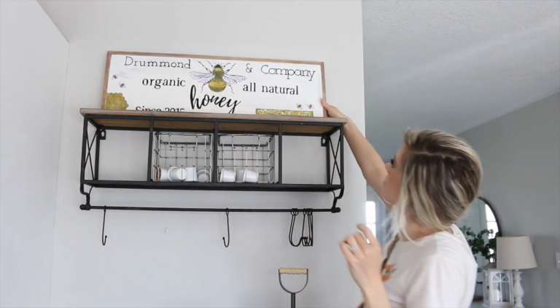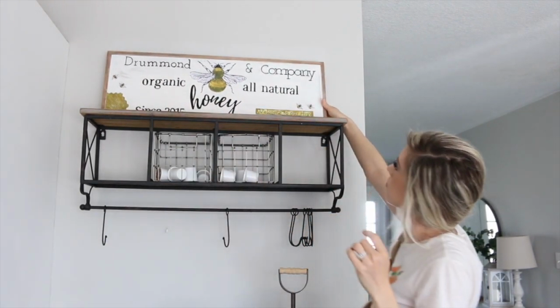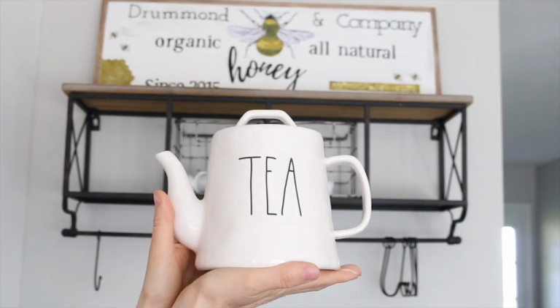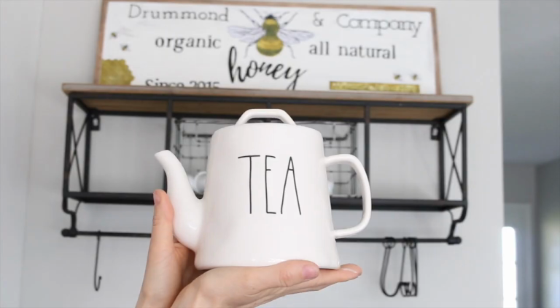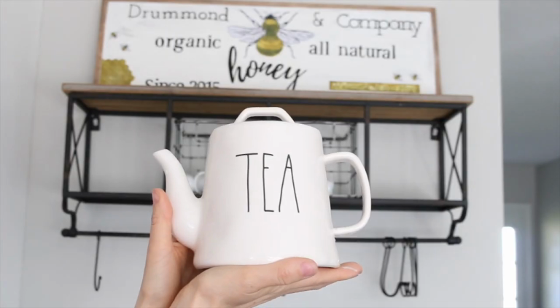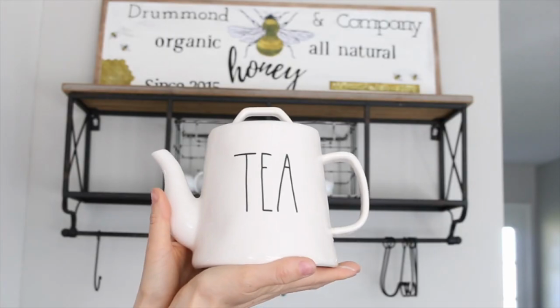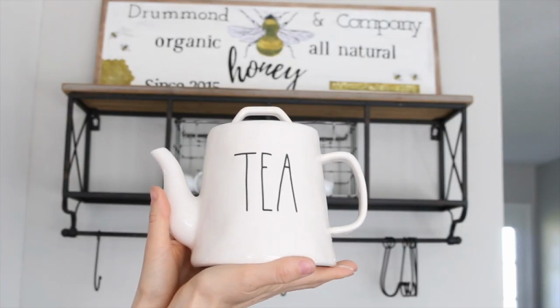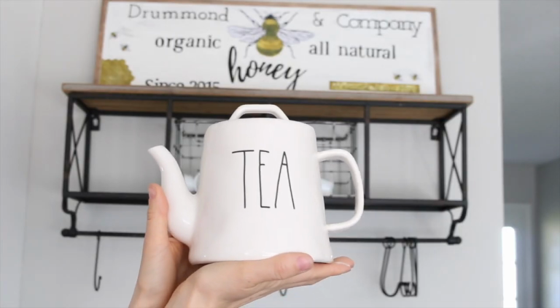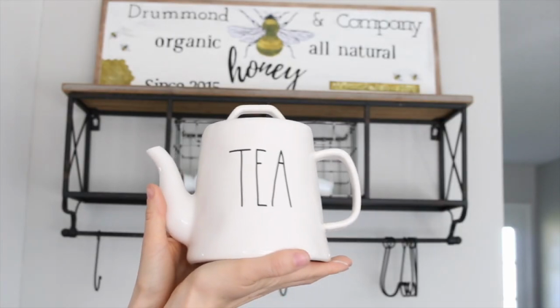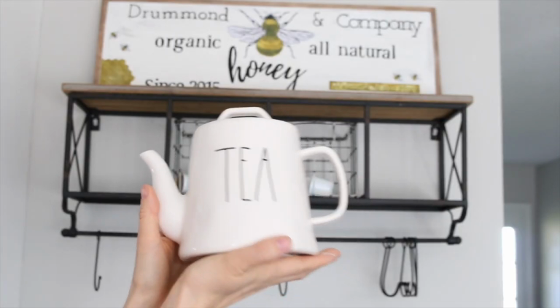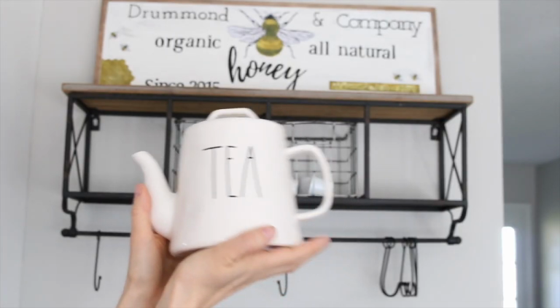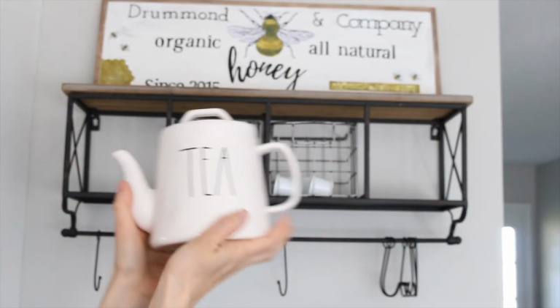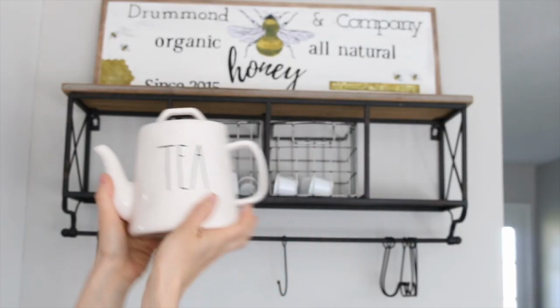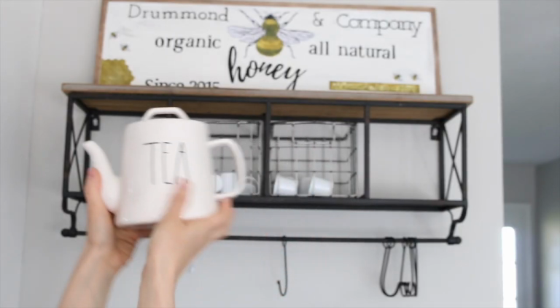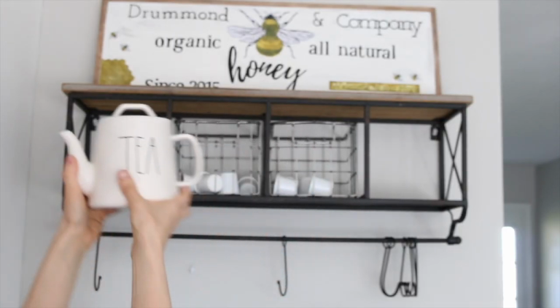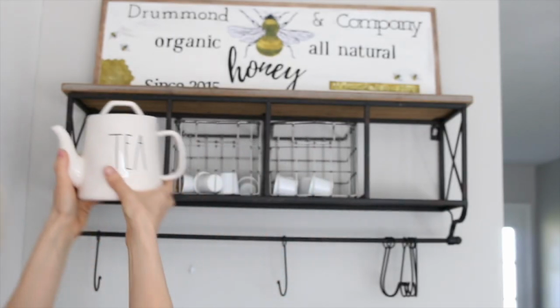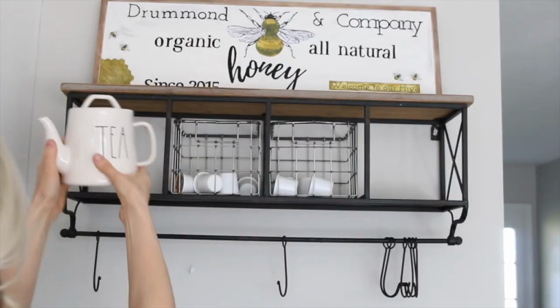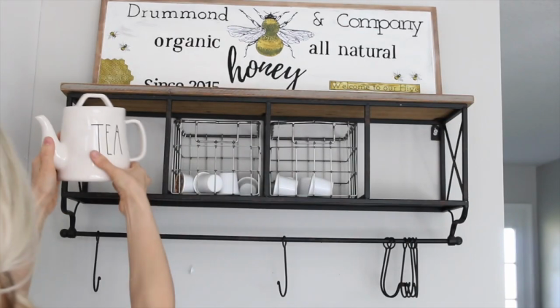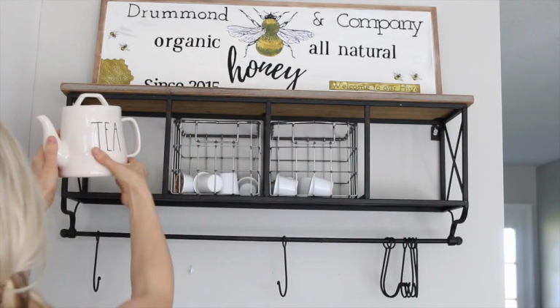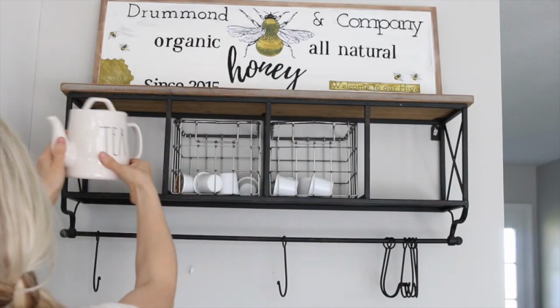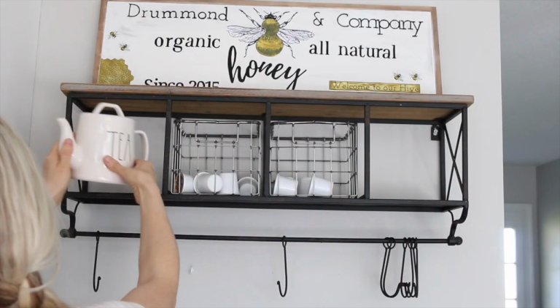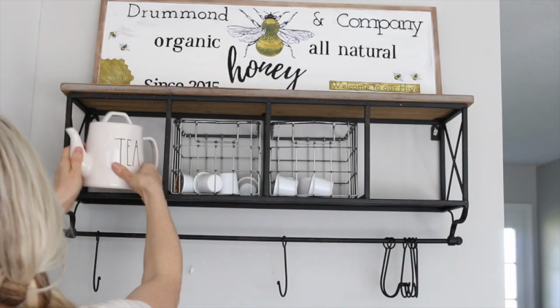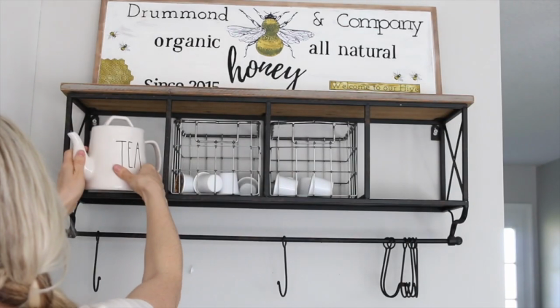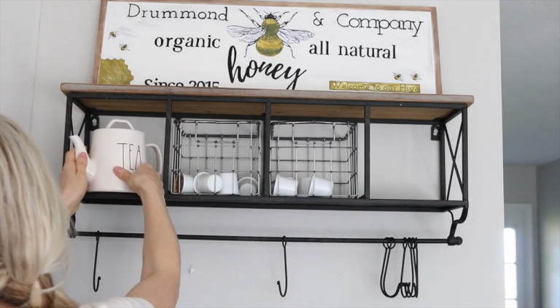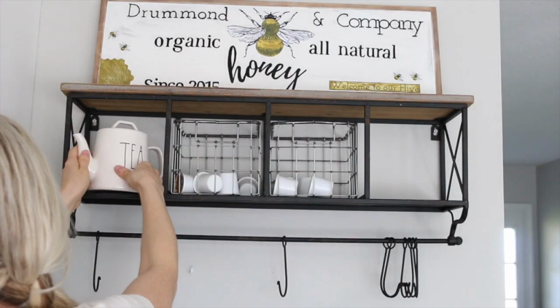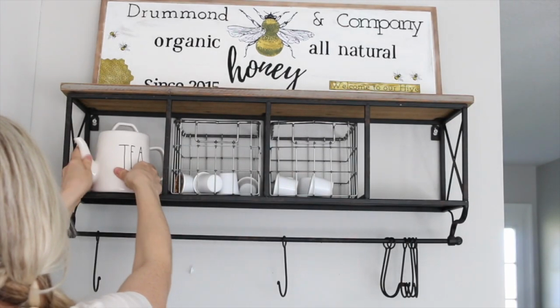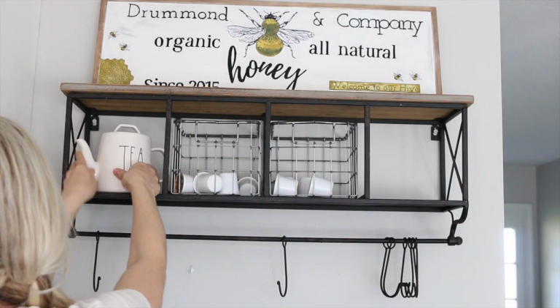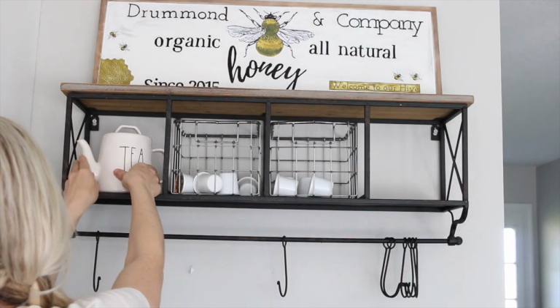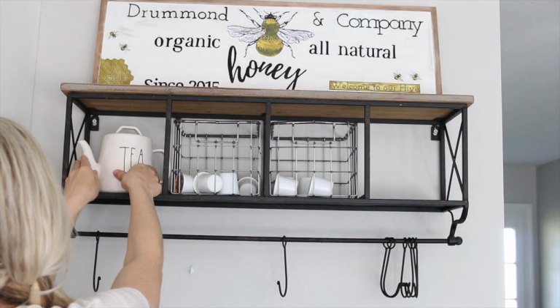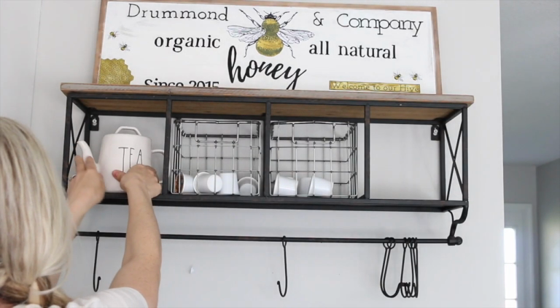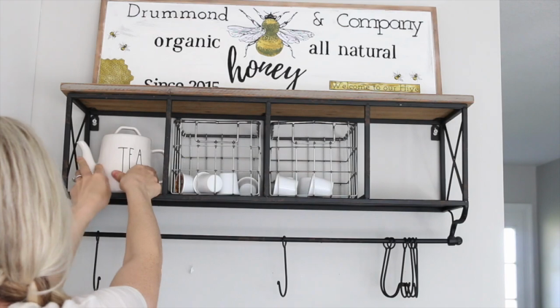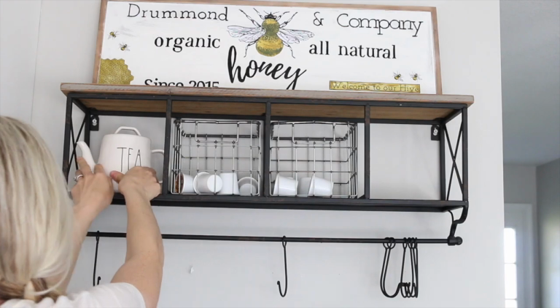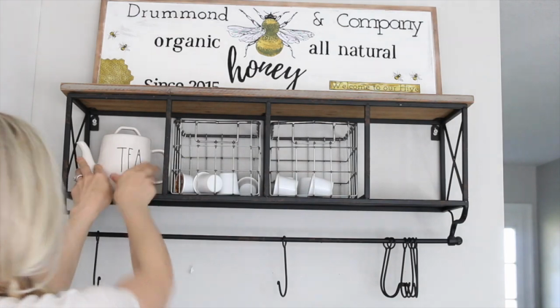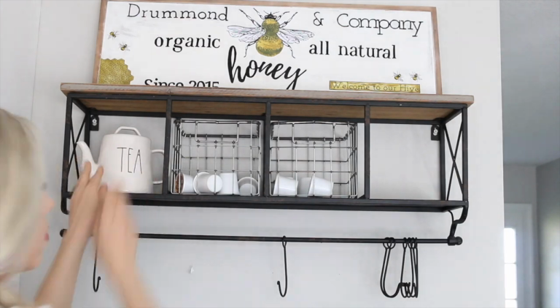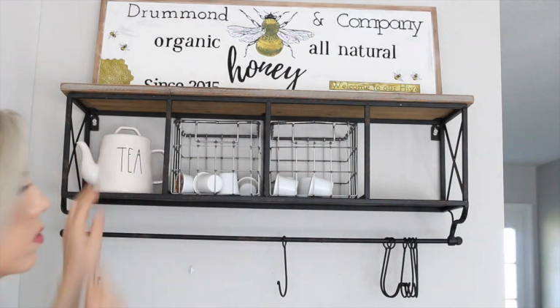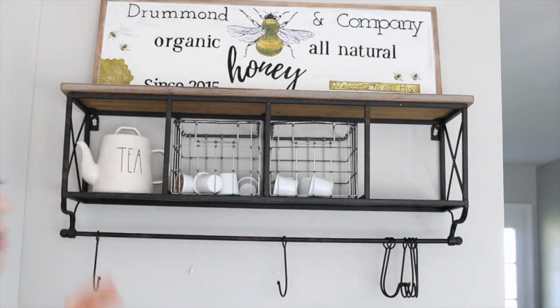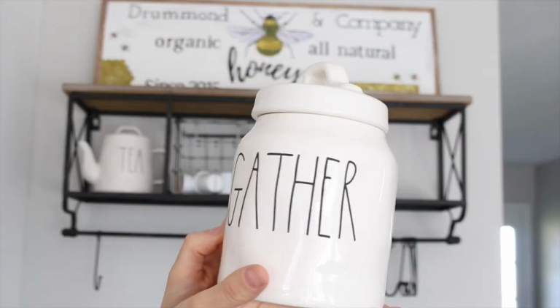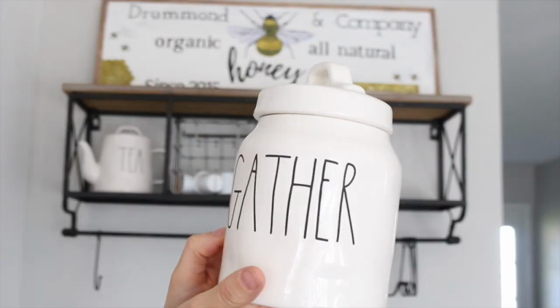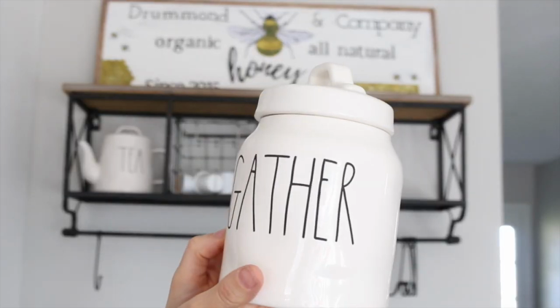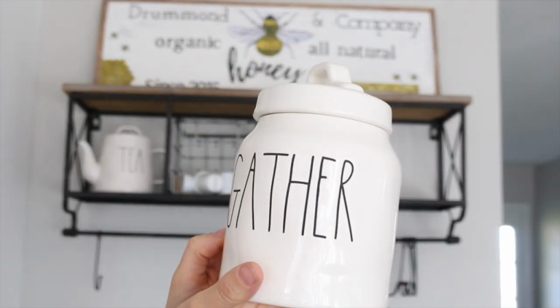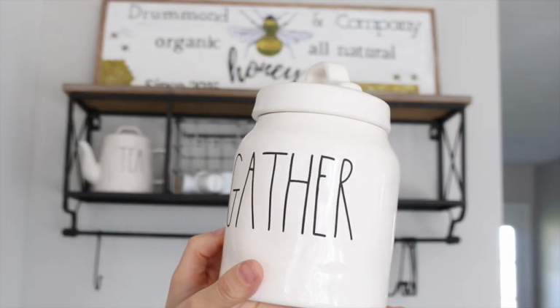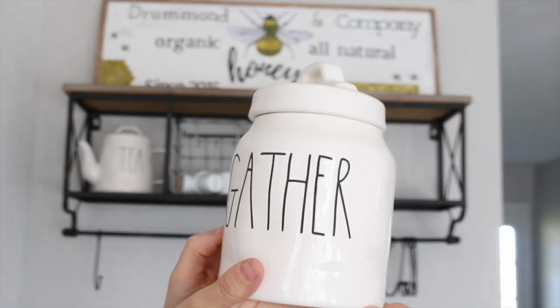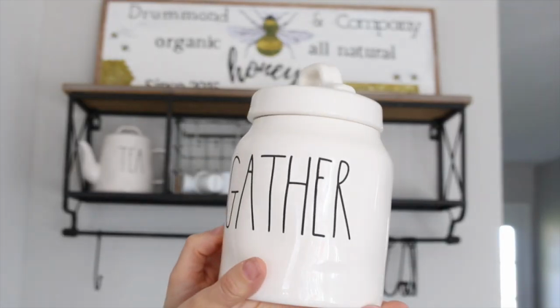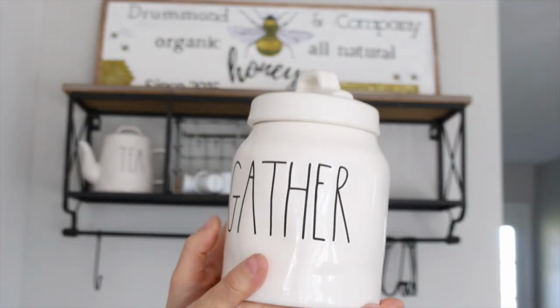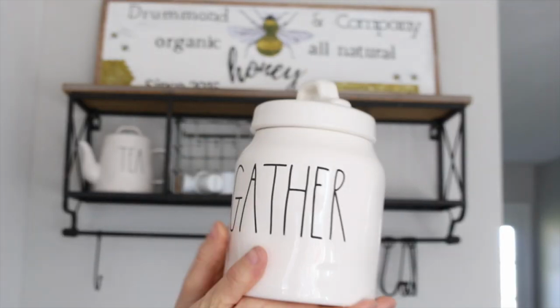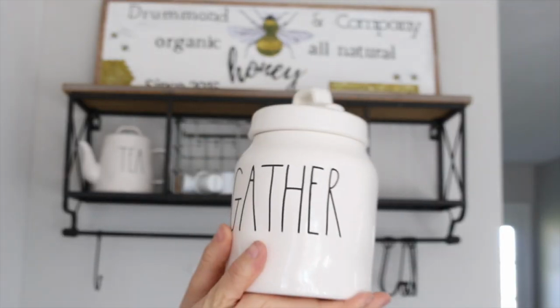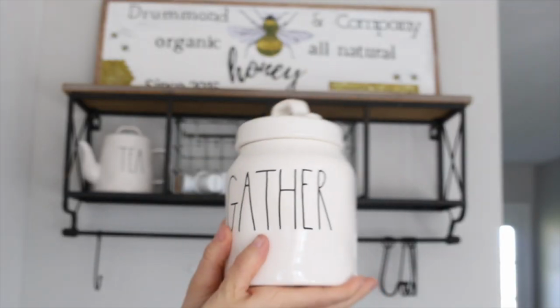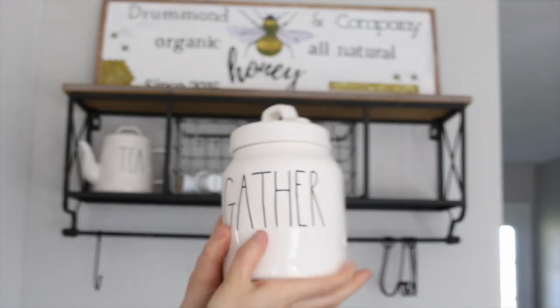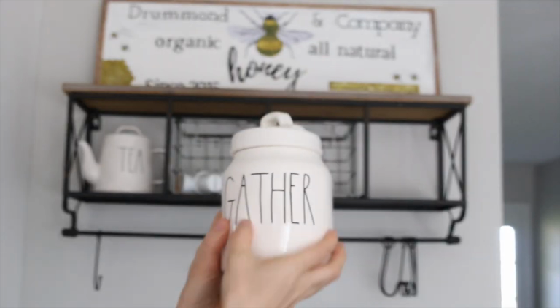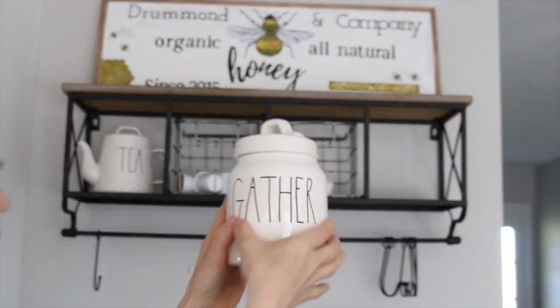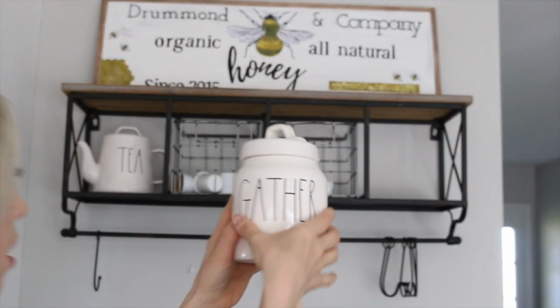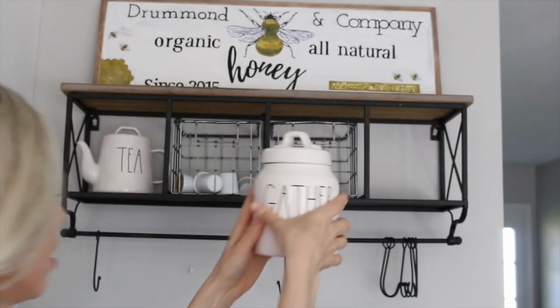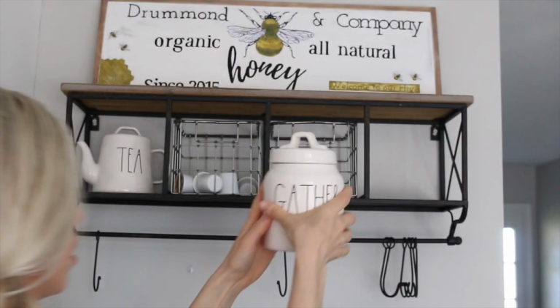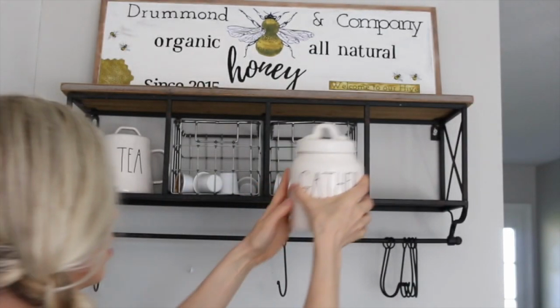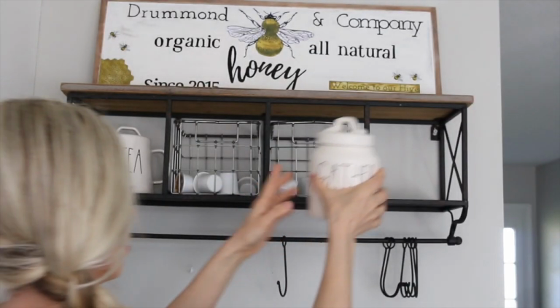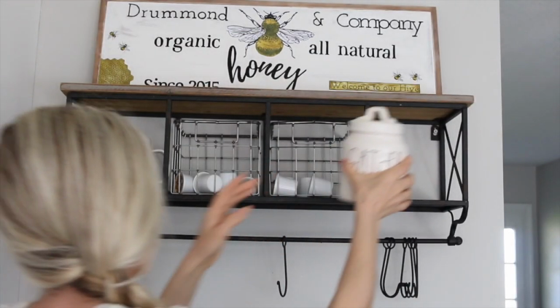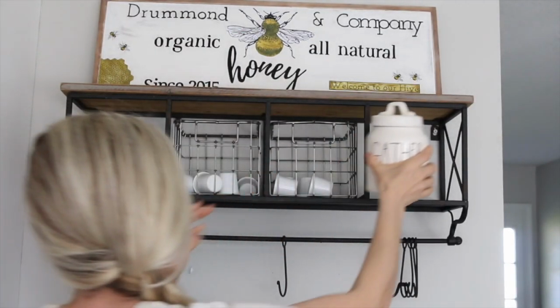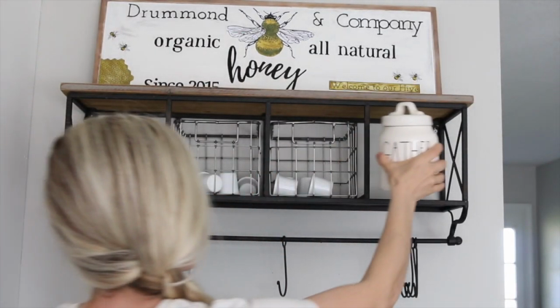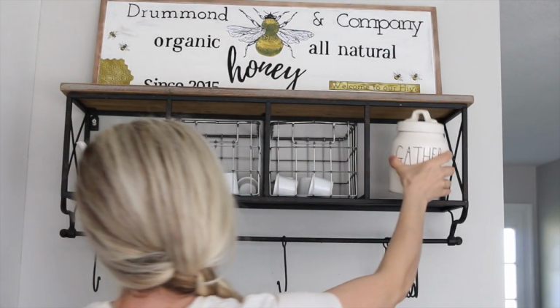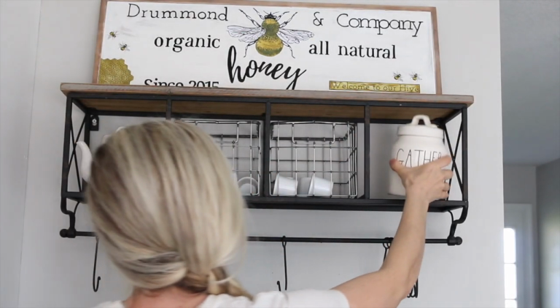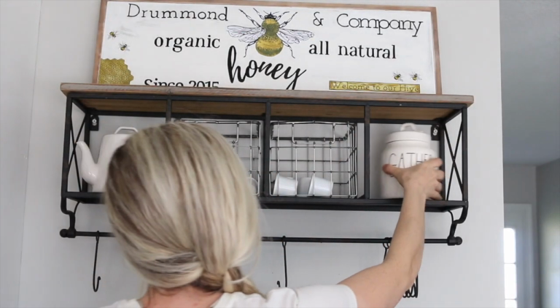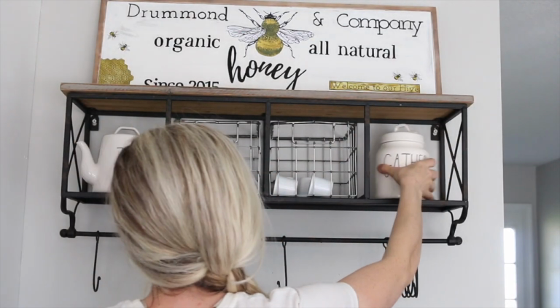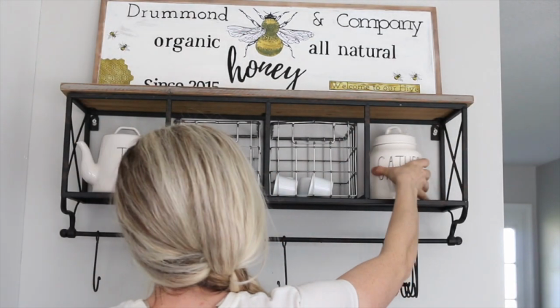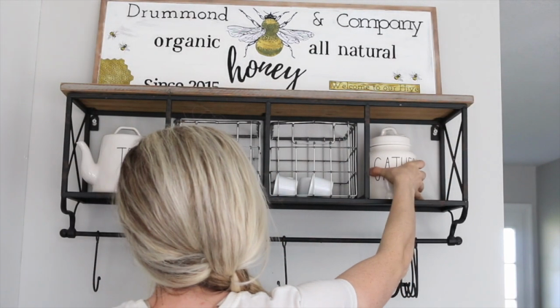I always get asked about this shelf above my Keurig — I got it from Hobby Lobby and I have a link for it down below if you would like that.